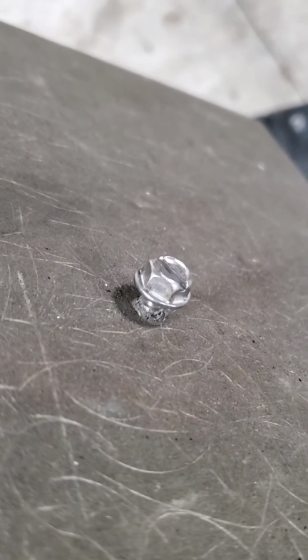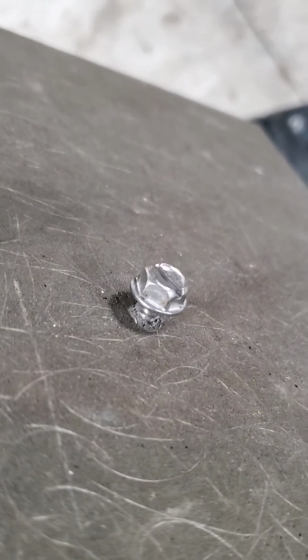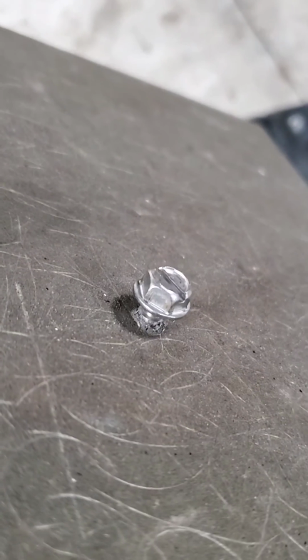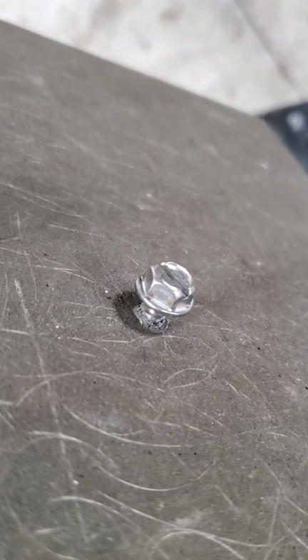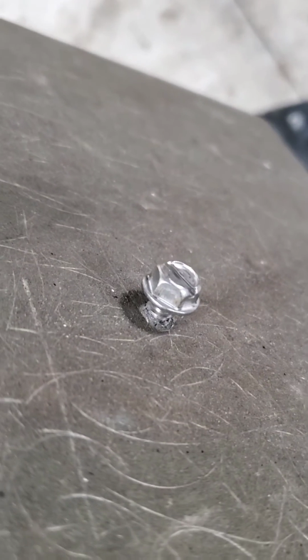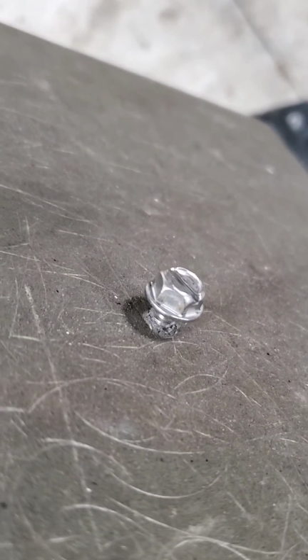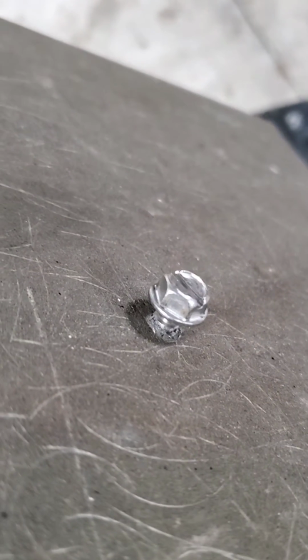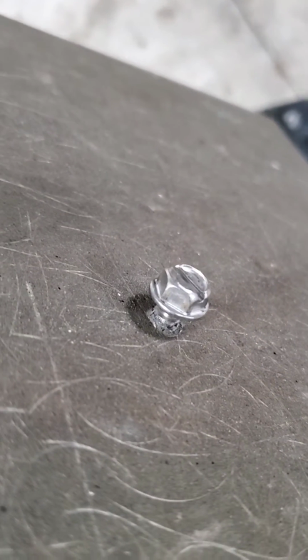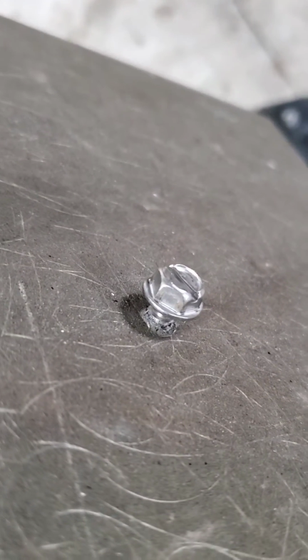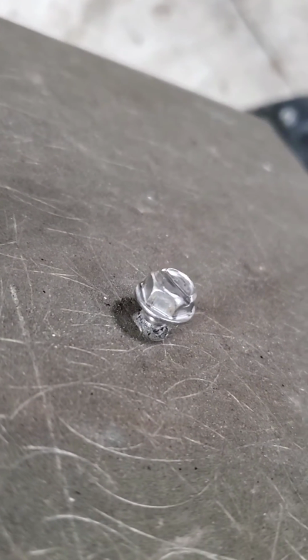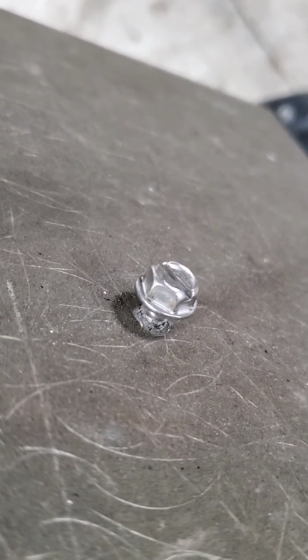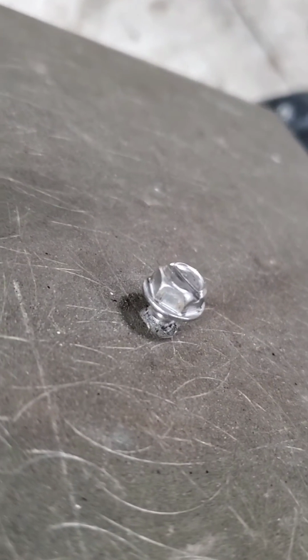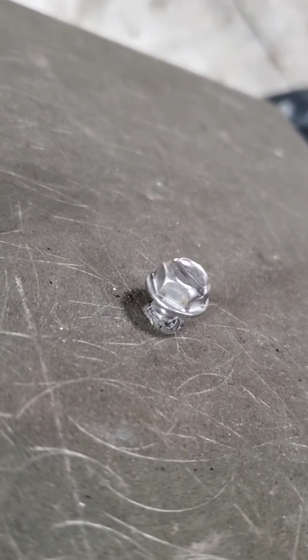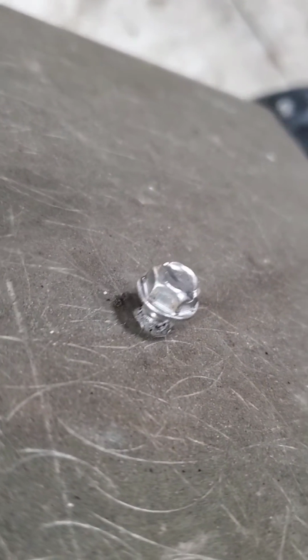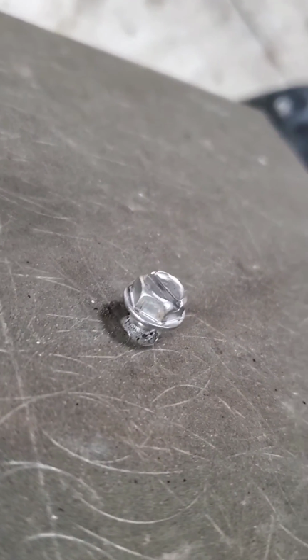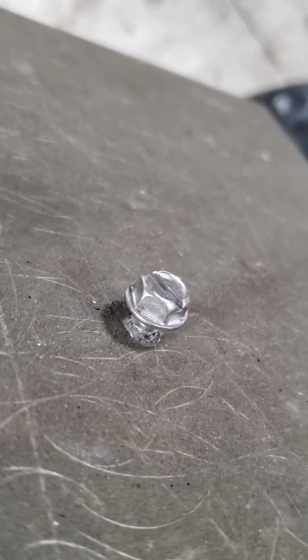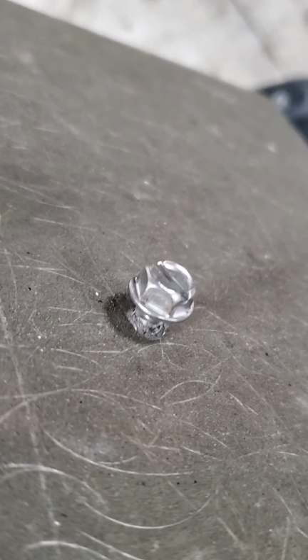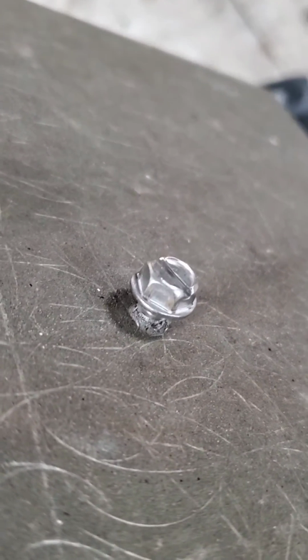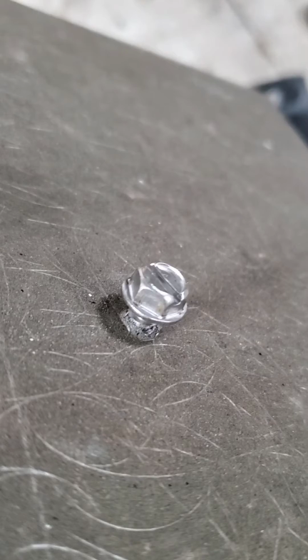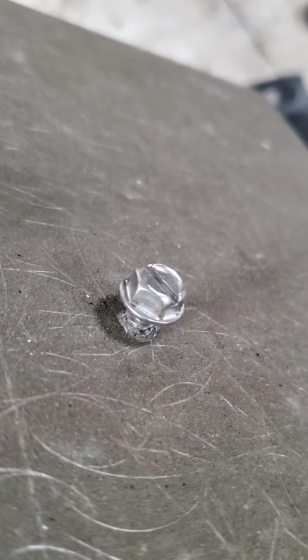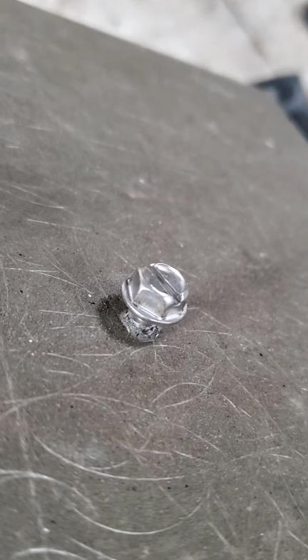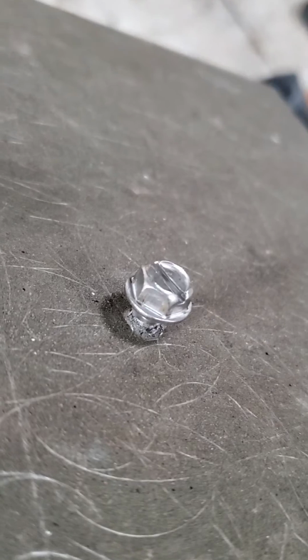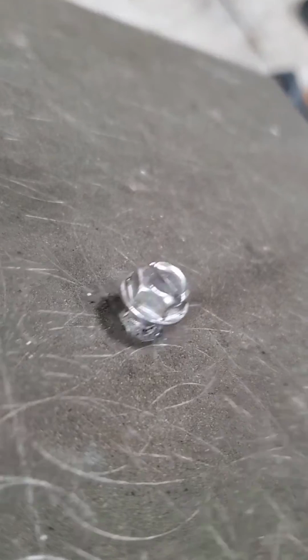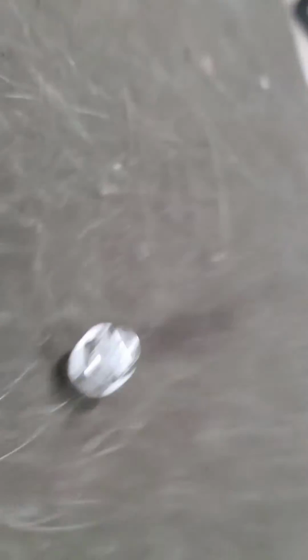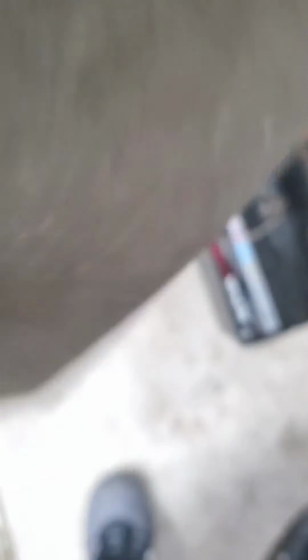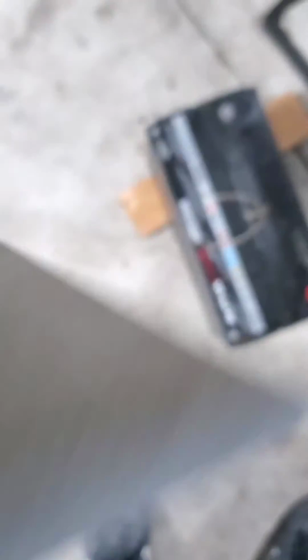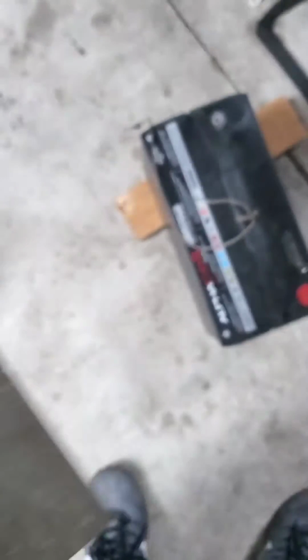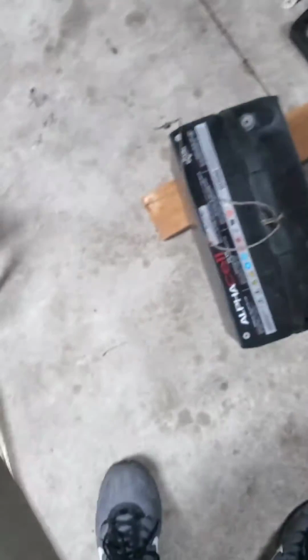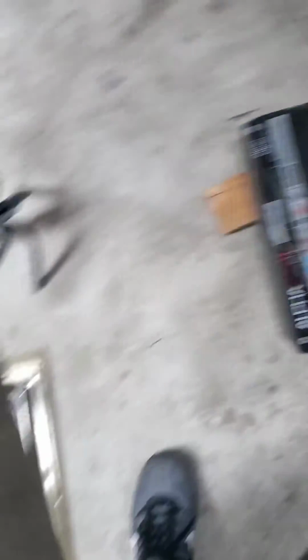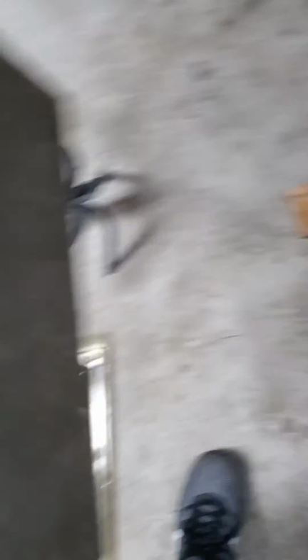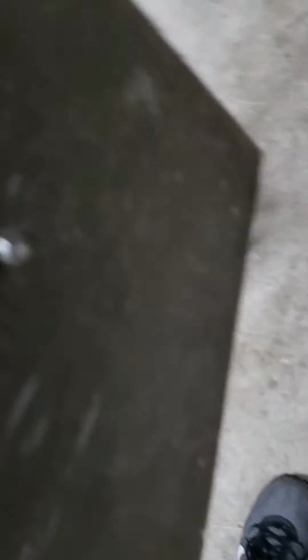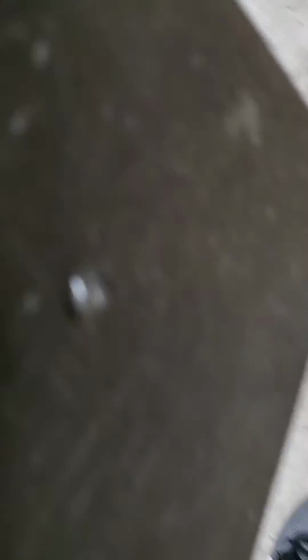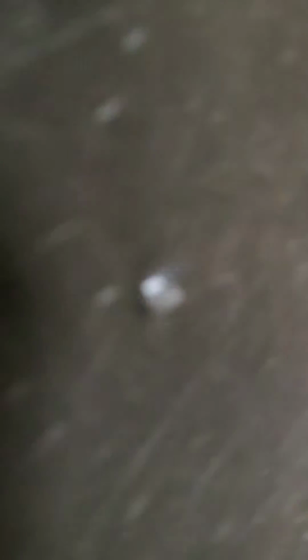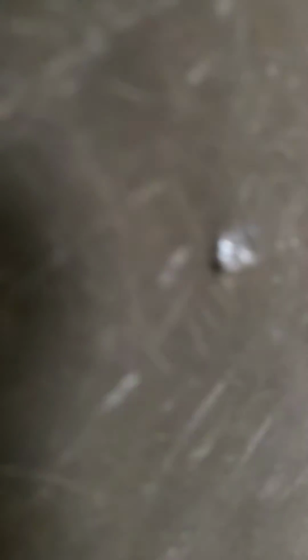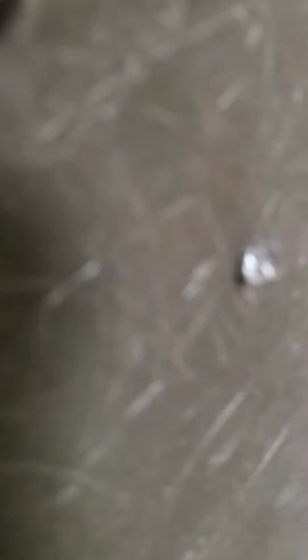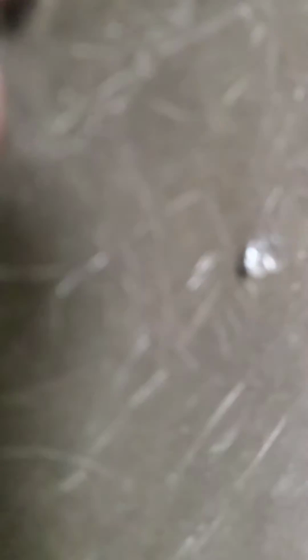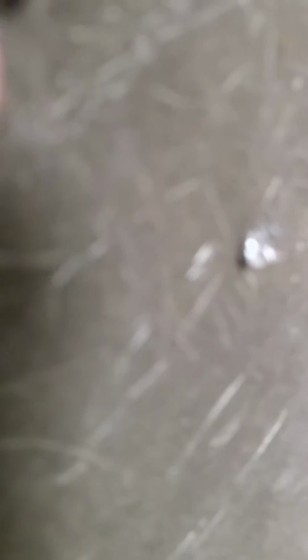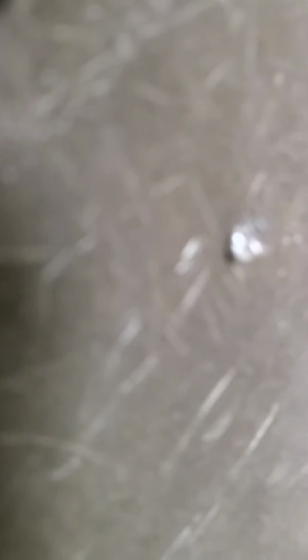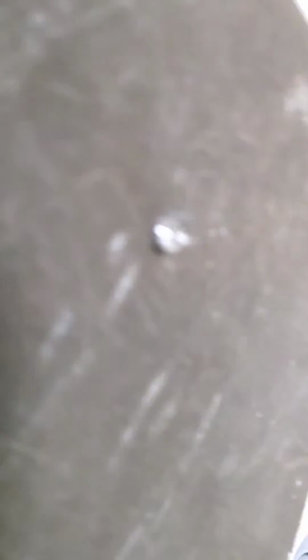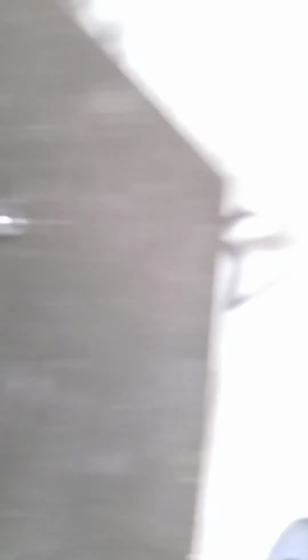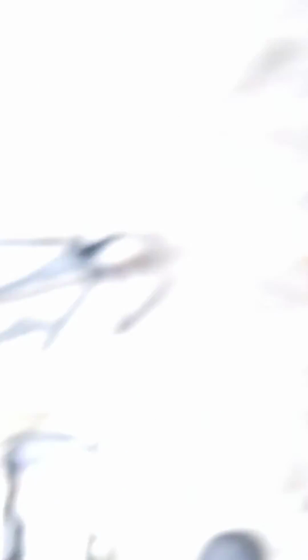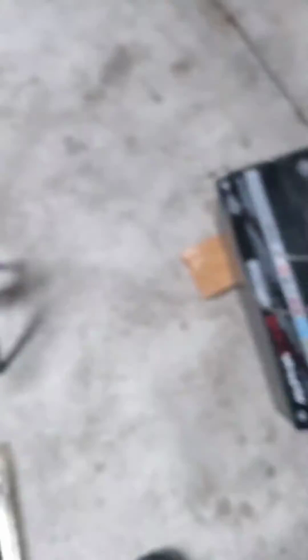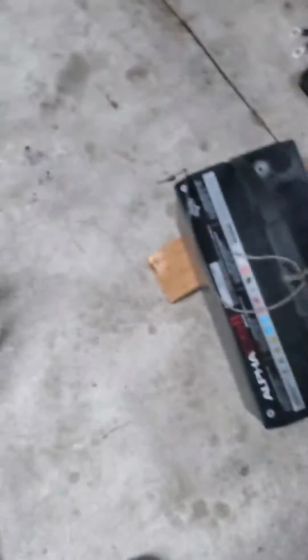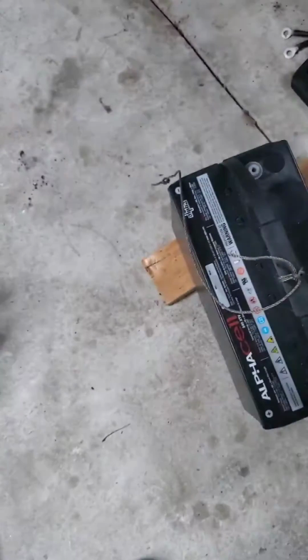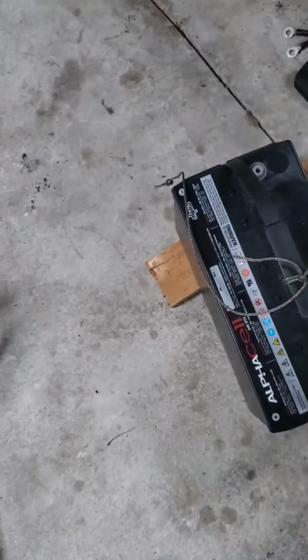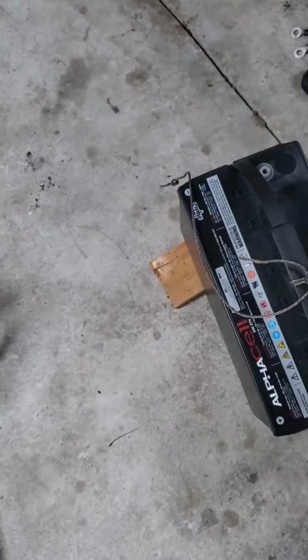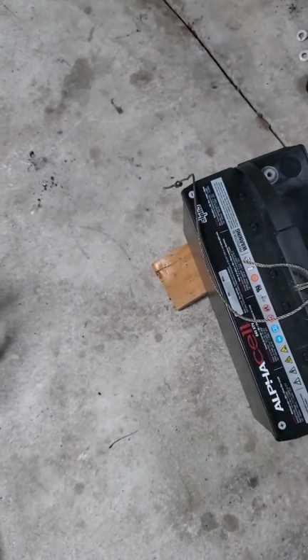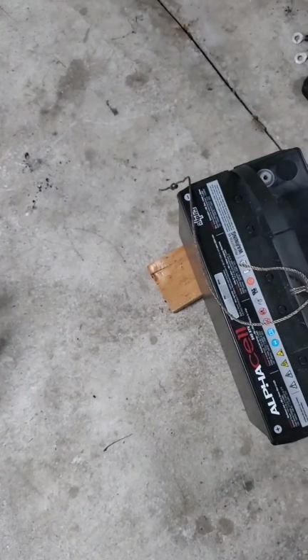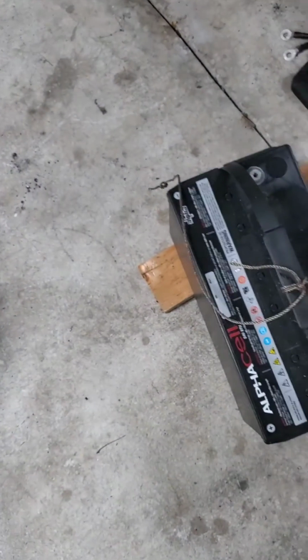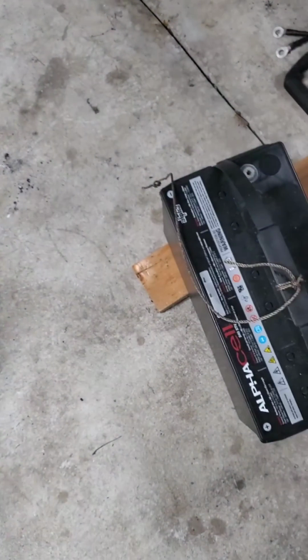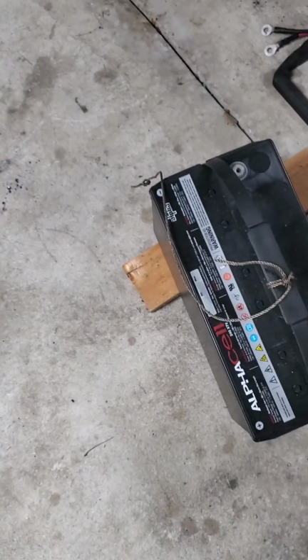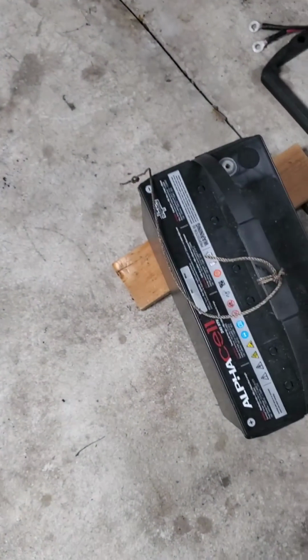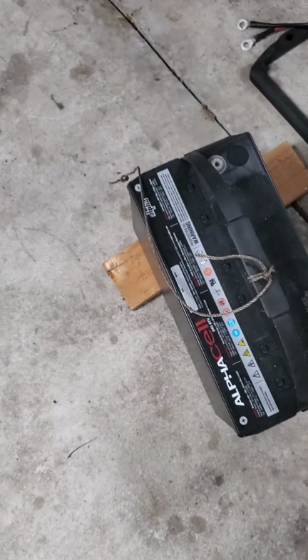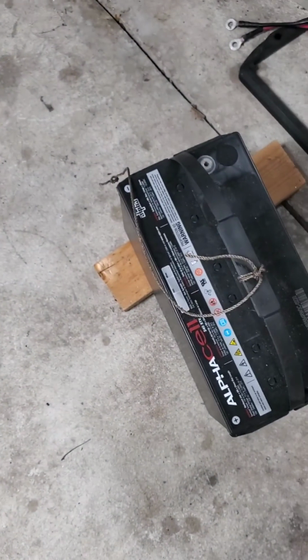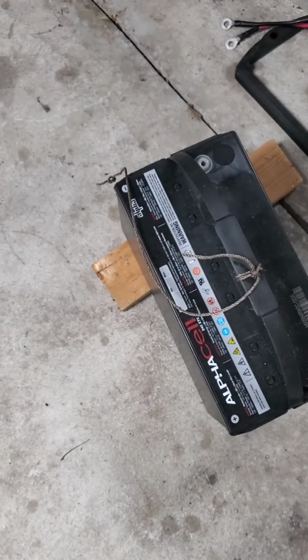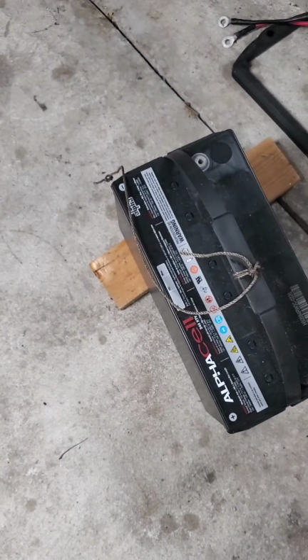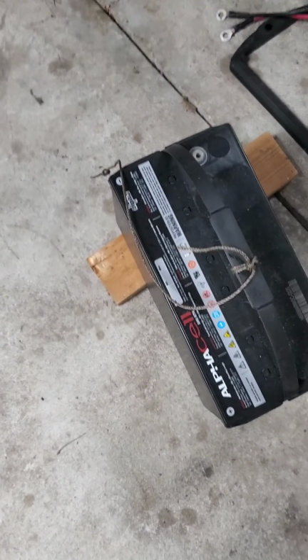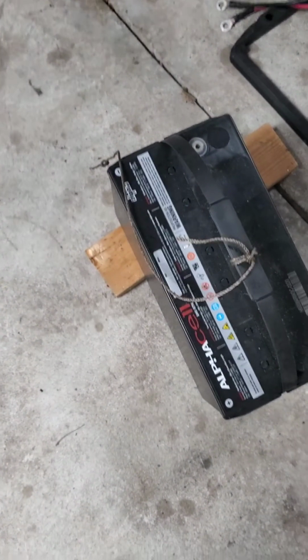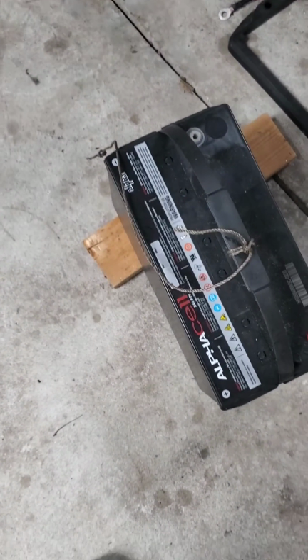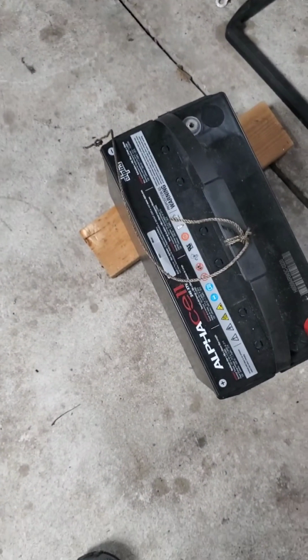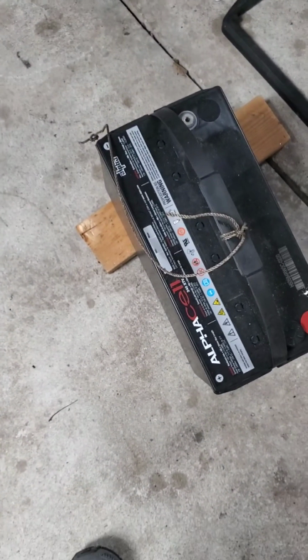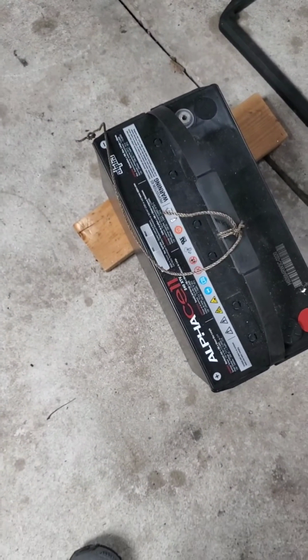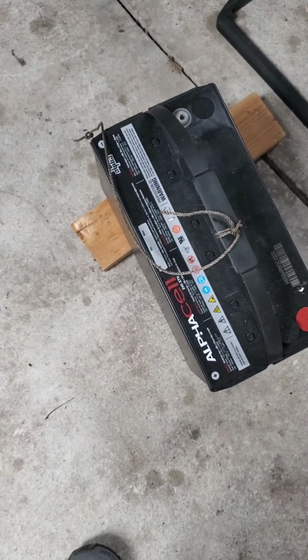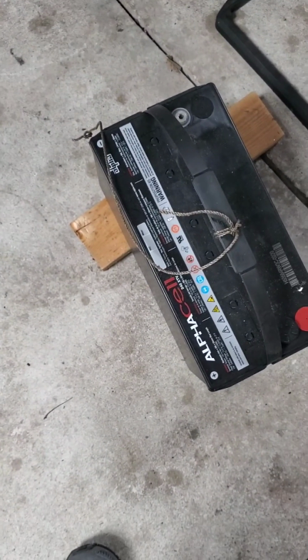The screw is still intact. All it did was break the string on the battery.